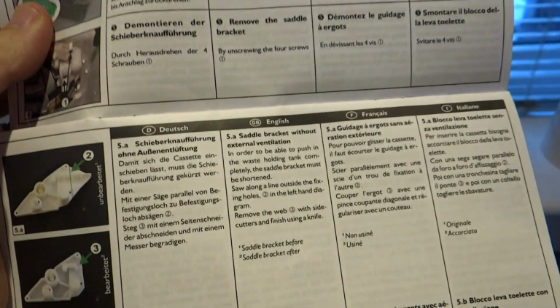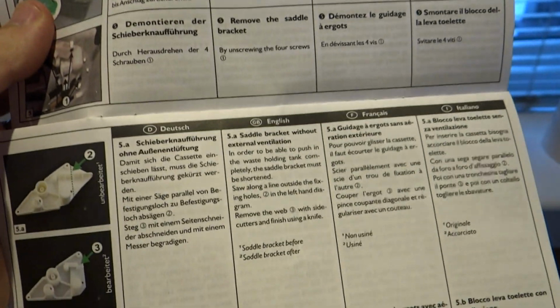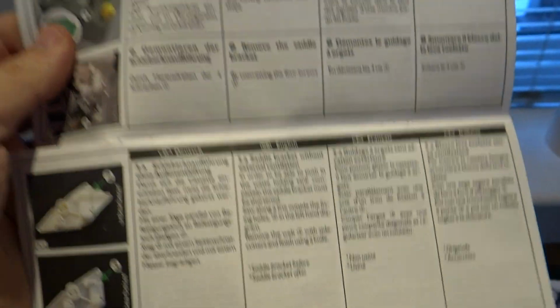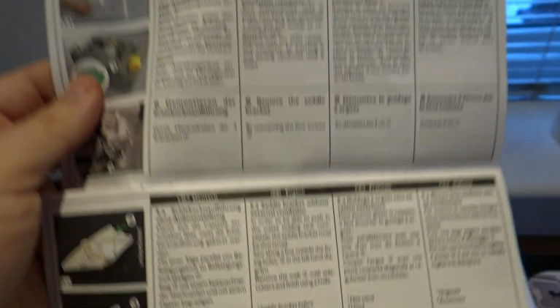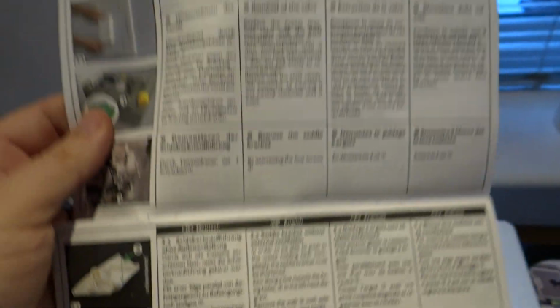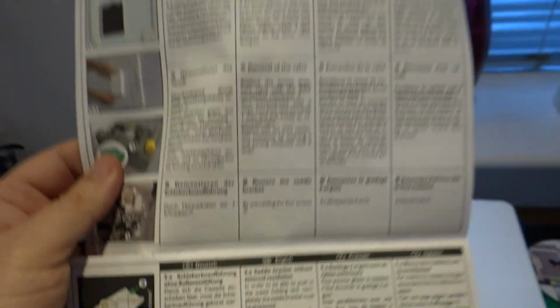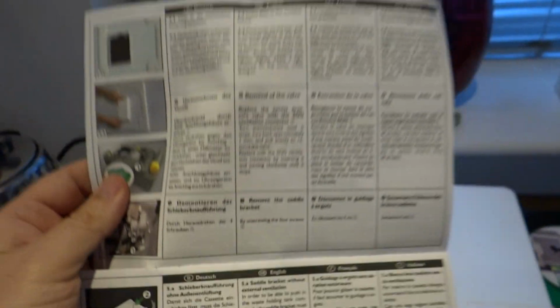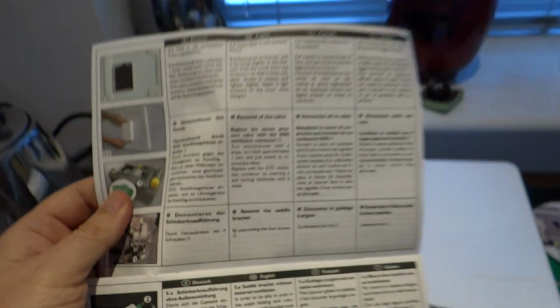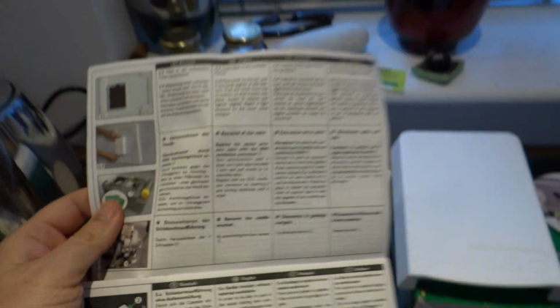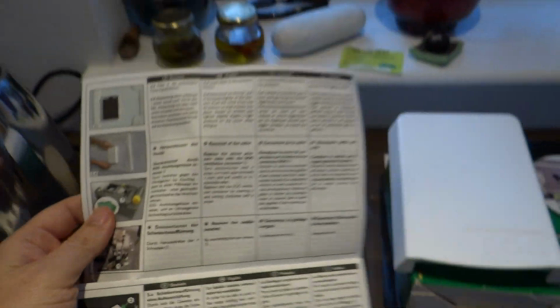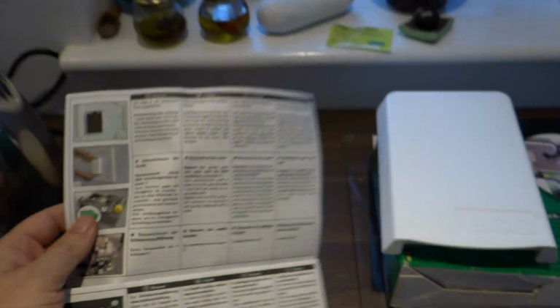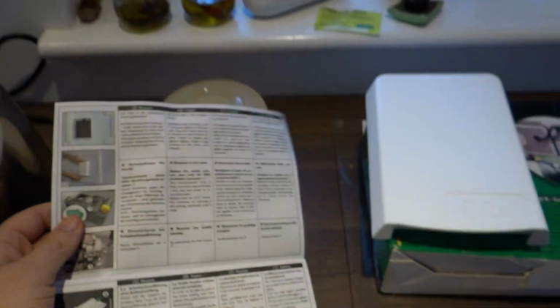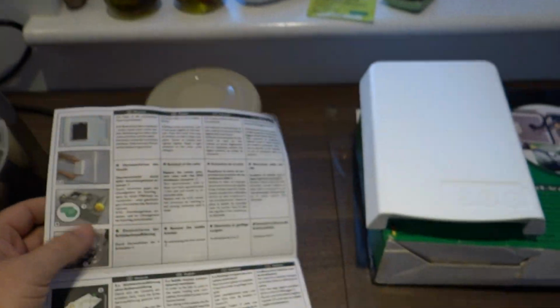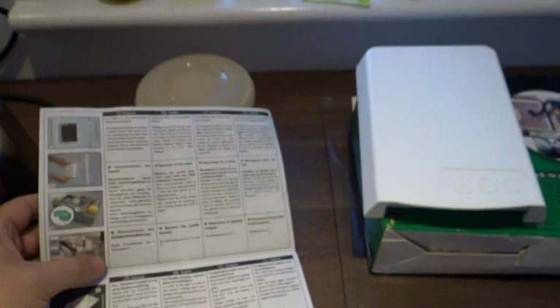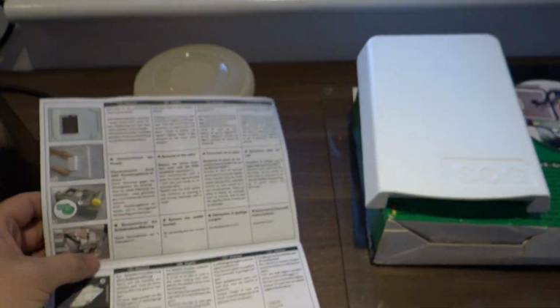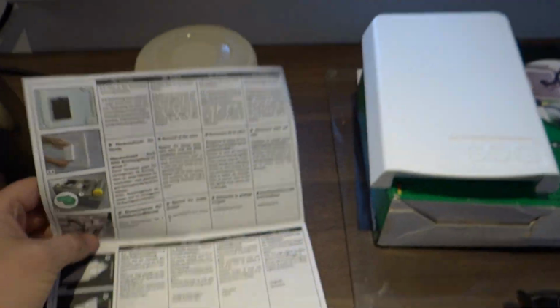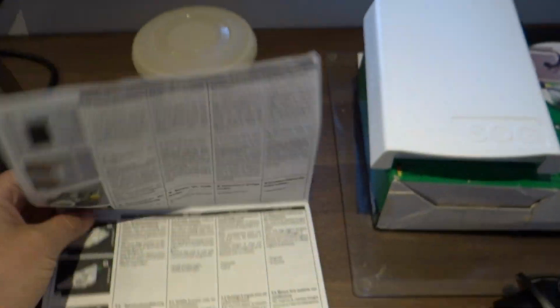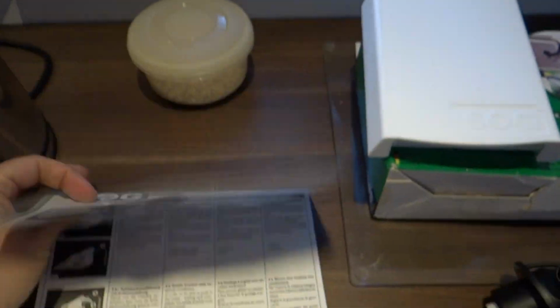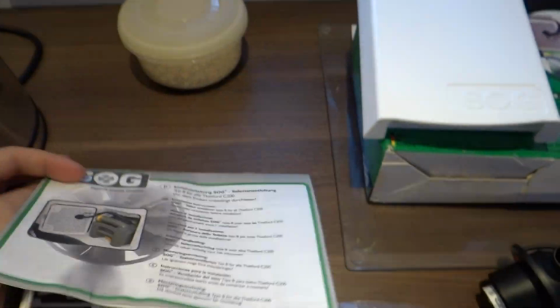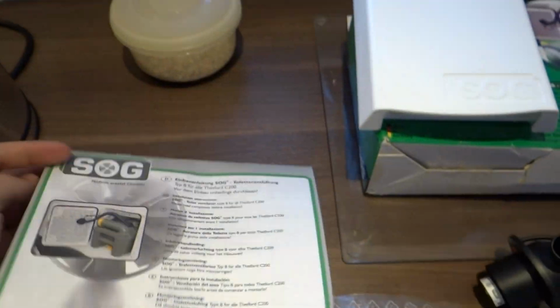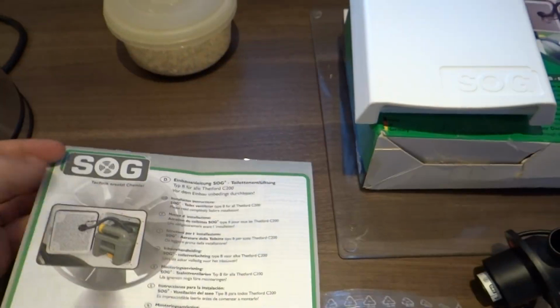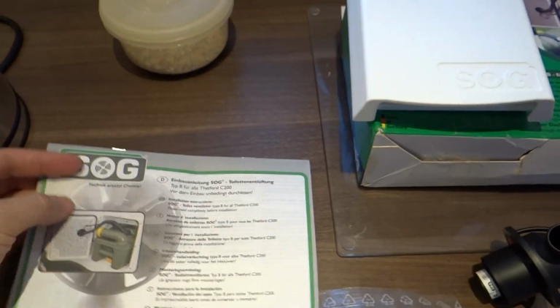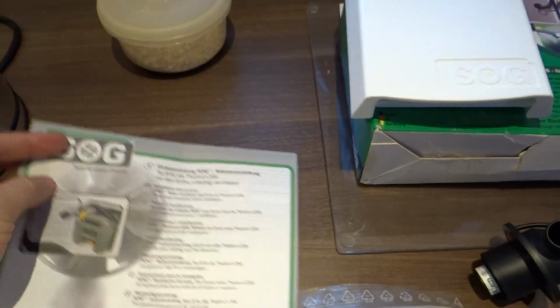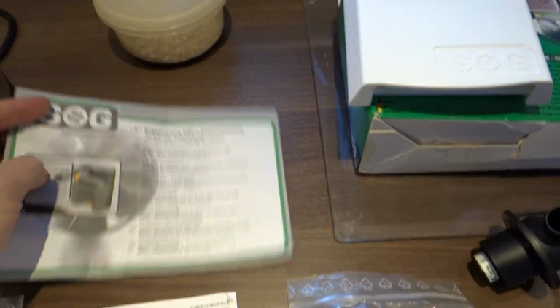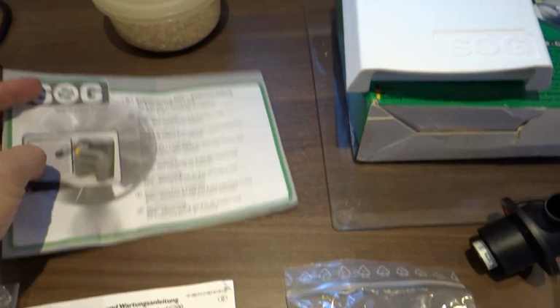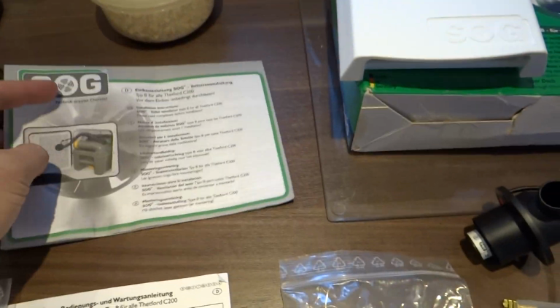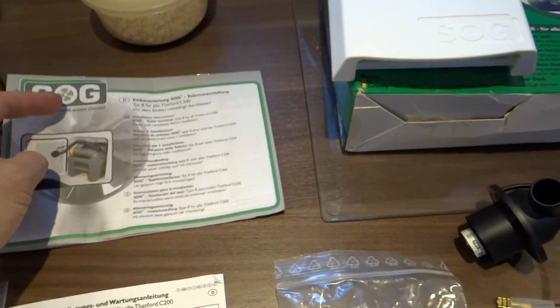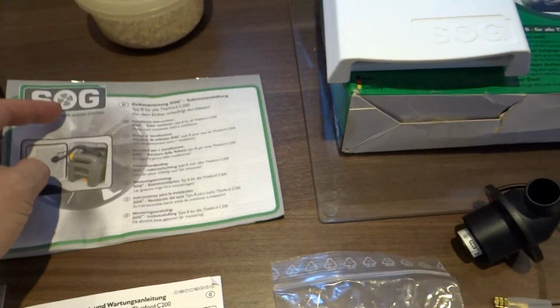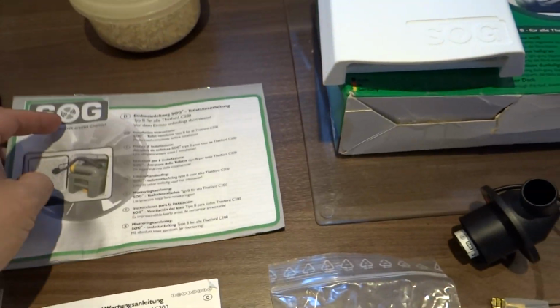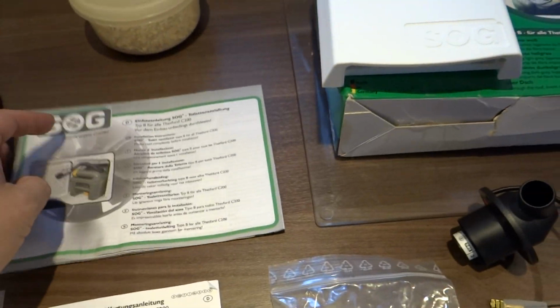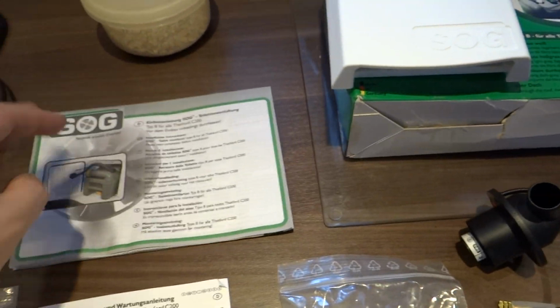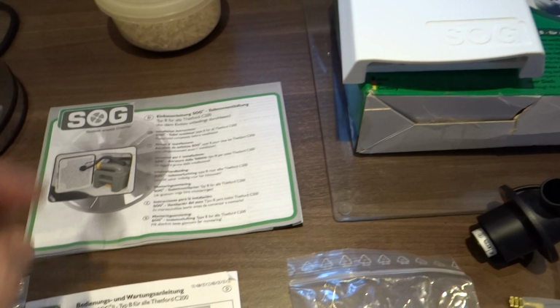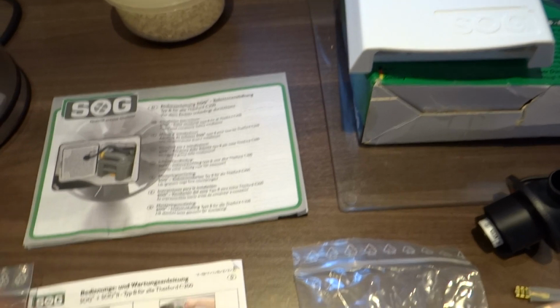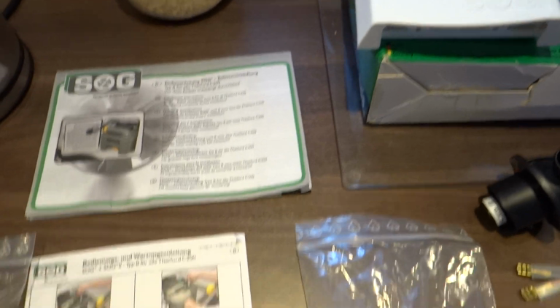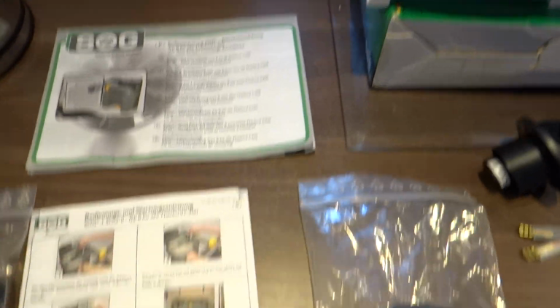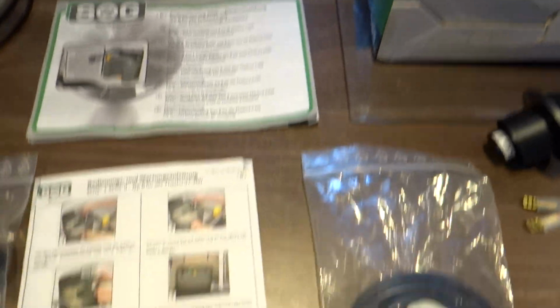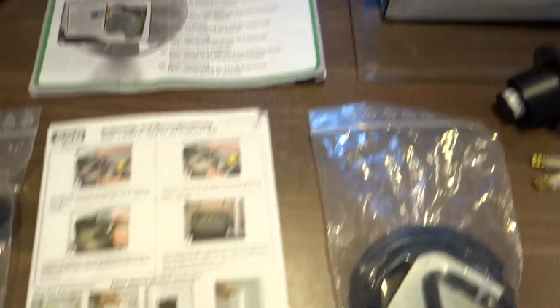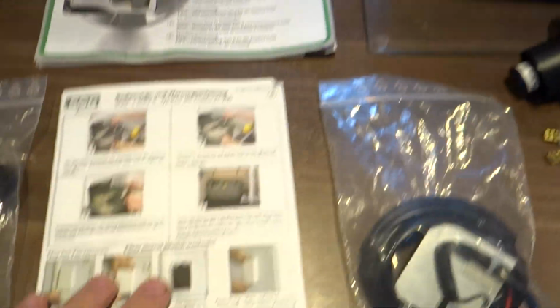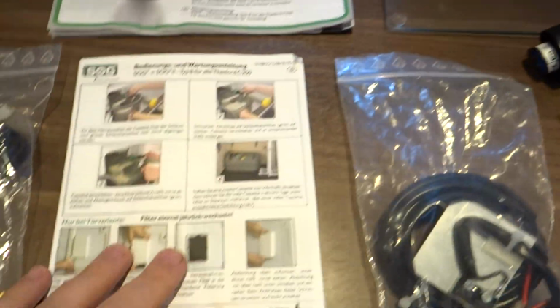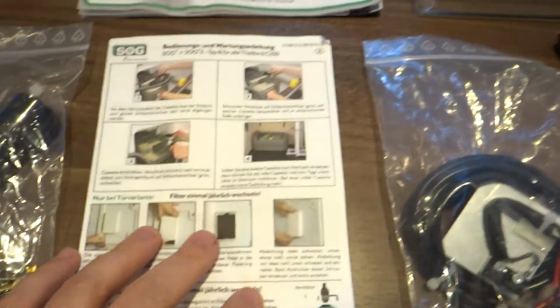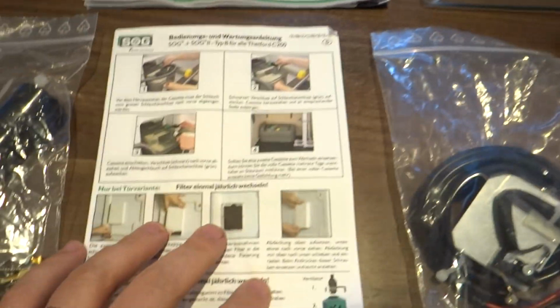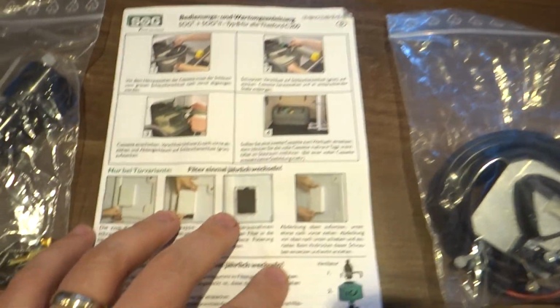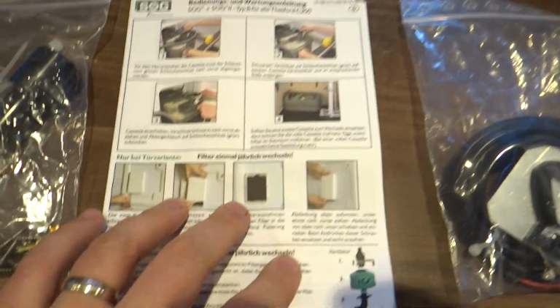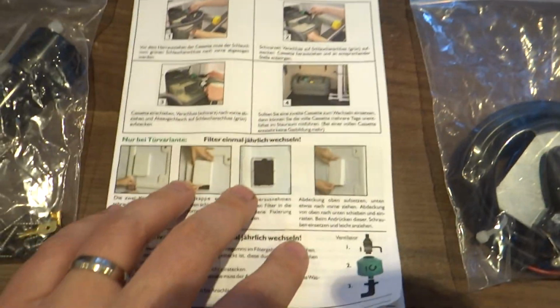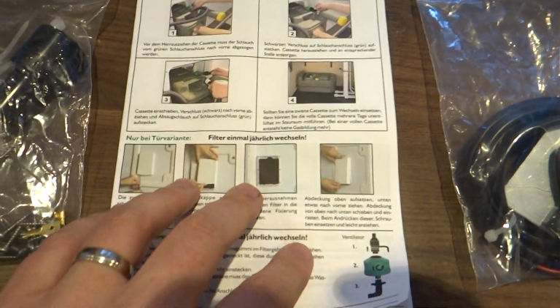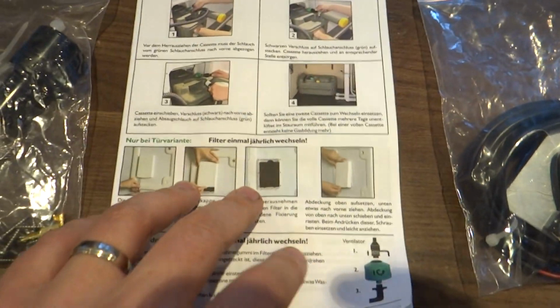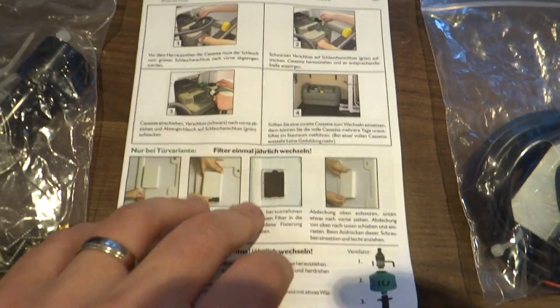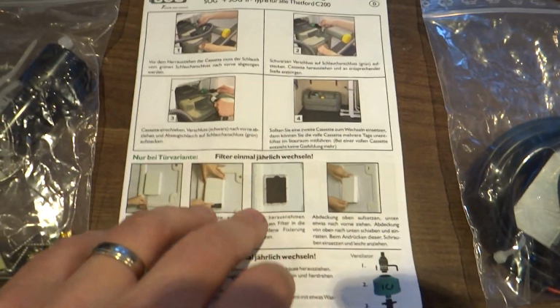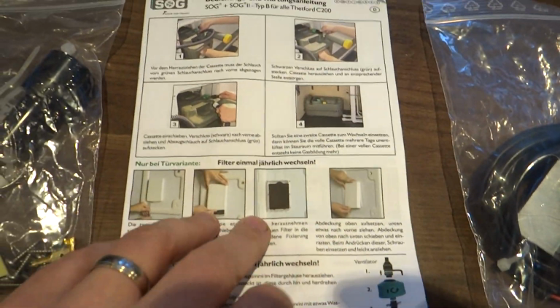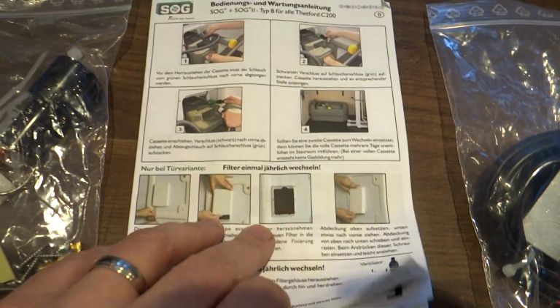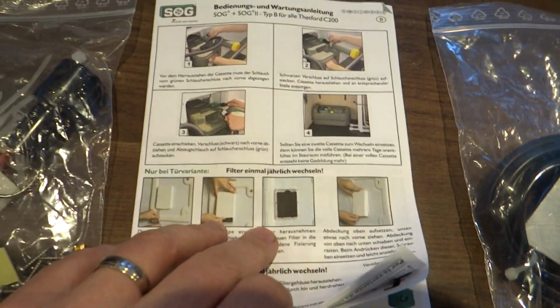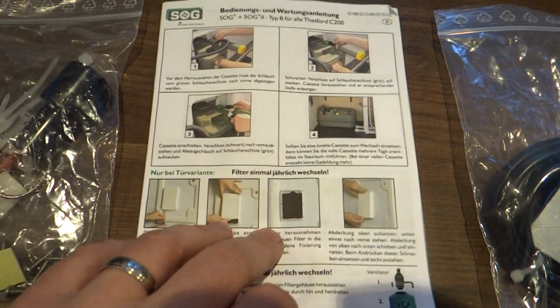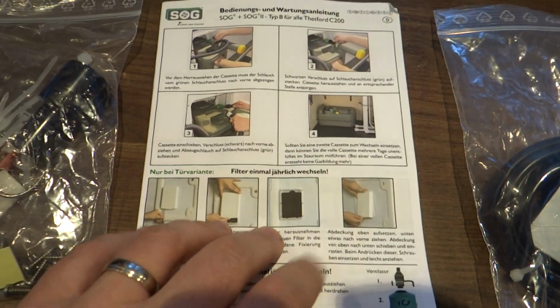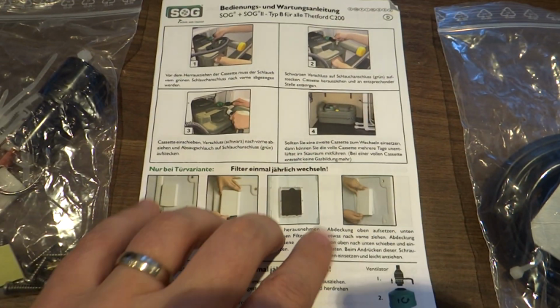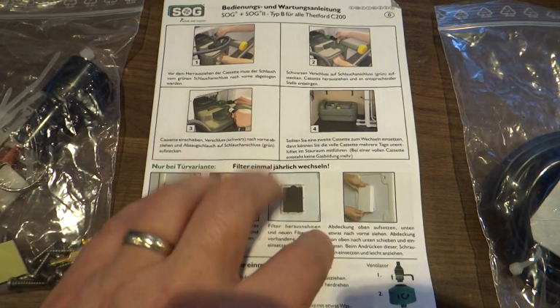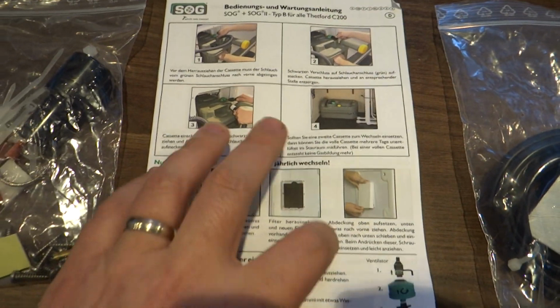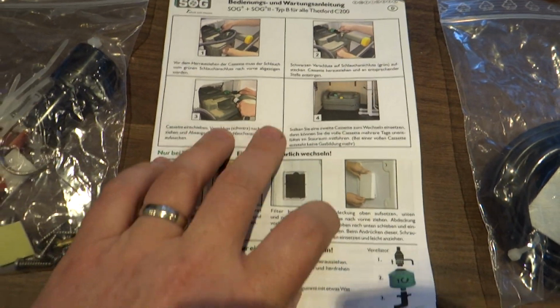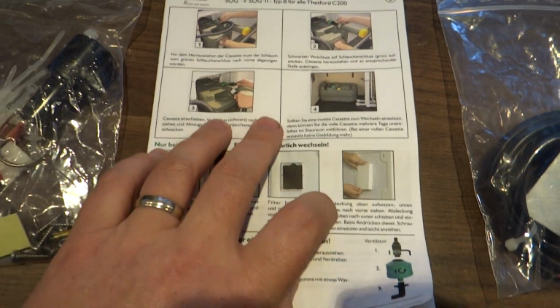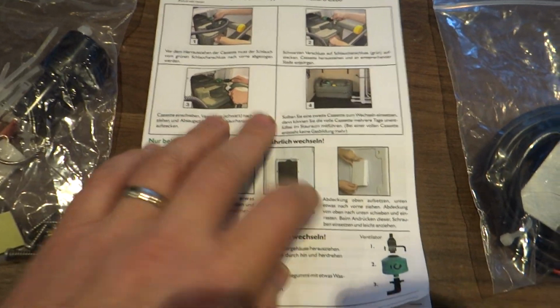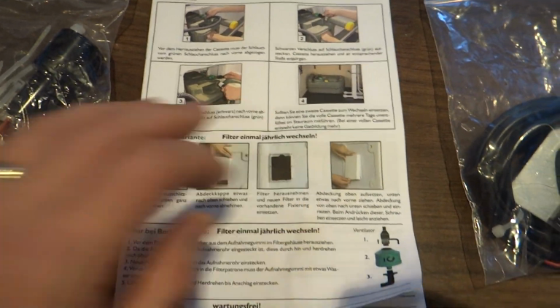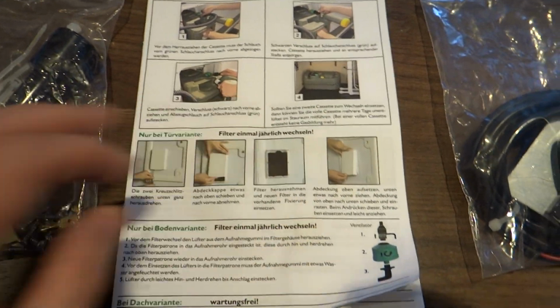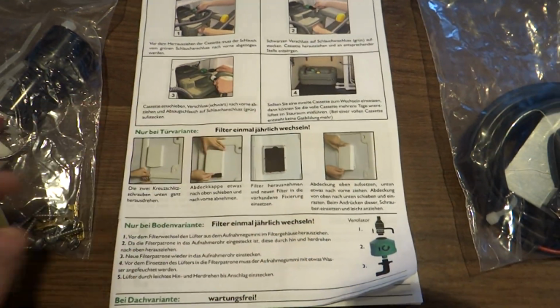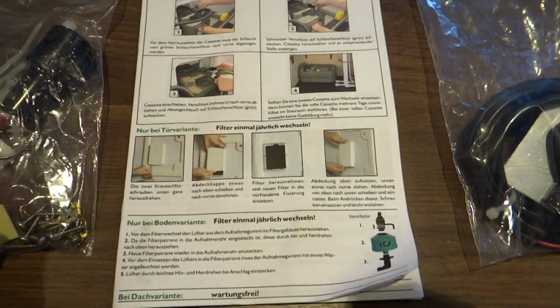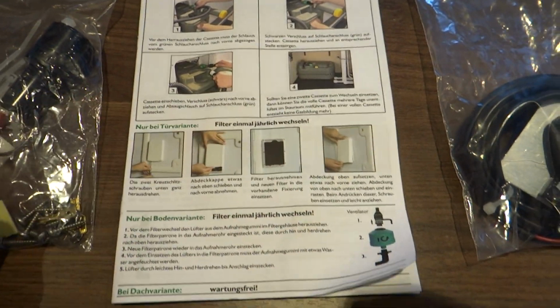I'm going to have a crack at the installation in a couple of days and I'll film that as I do it. Then there are some instructions on how to use it once it's been installed.